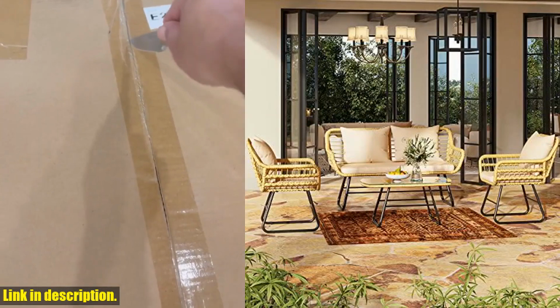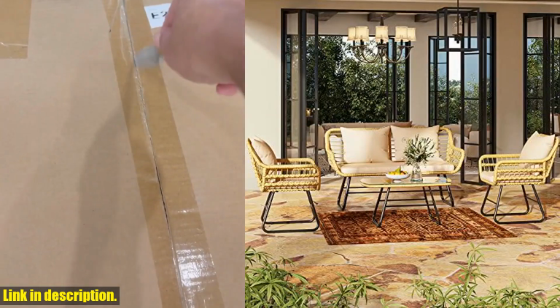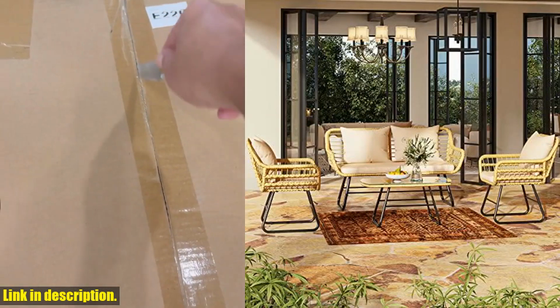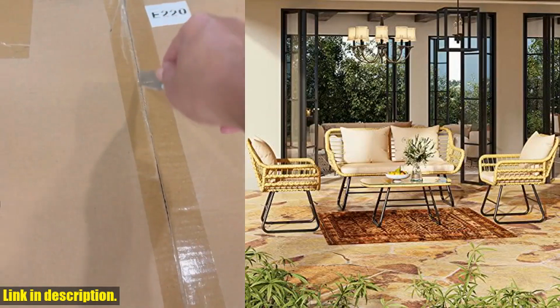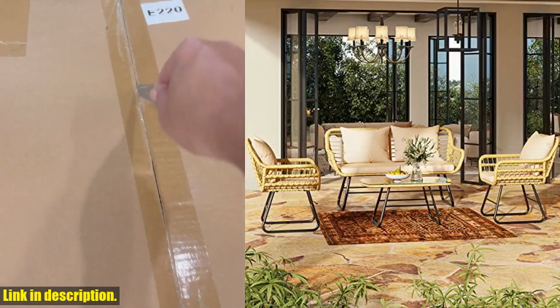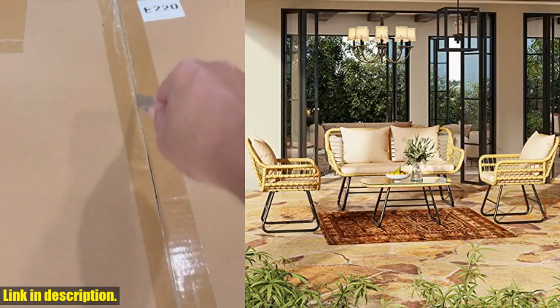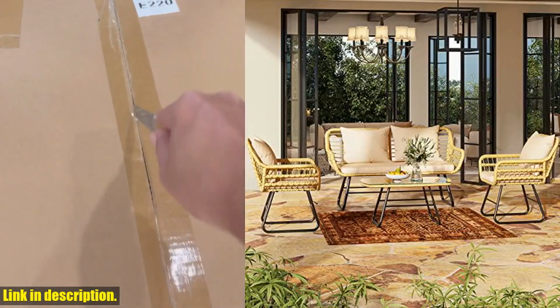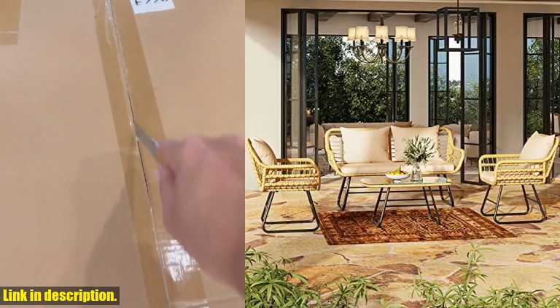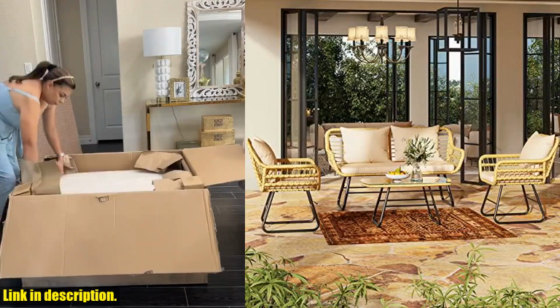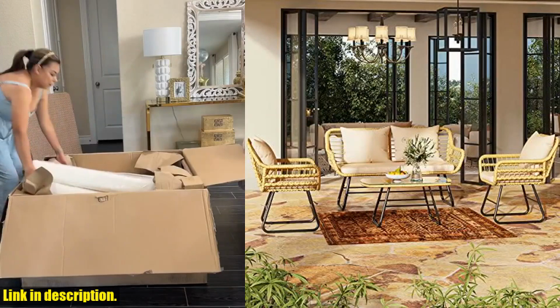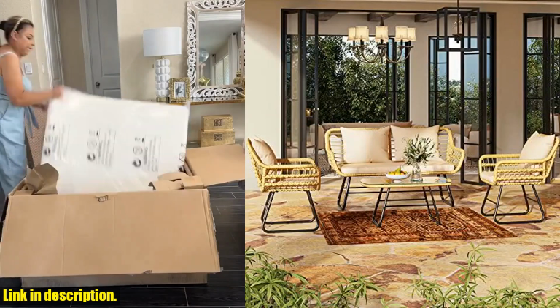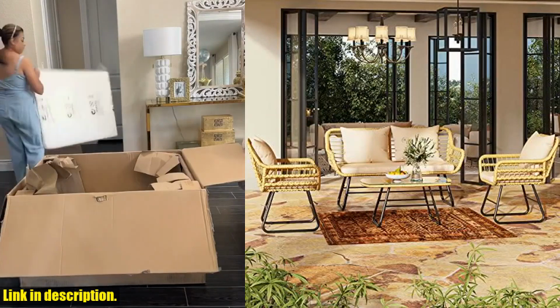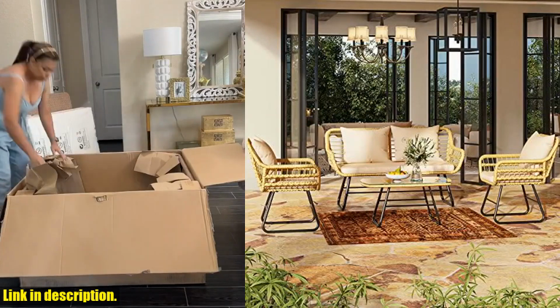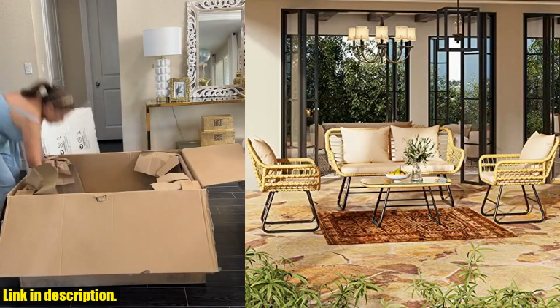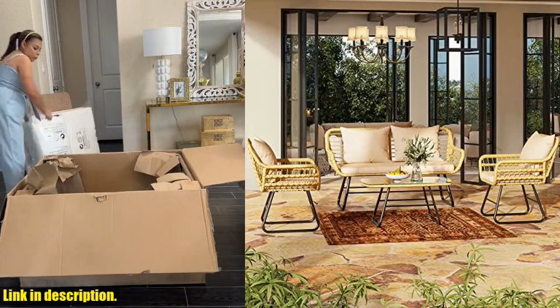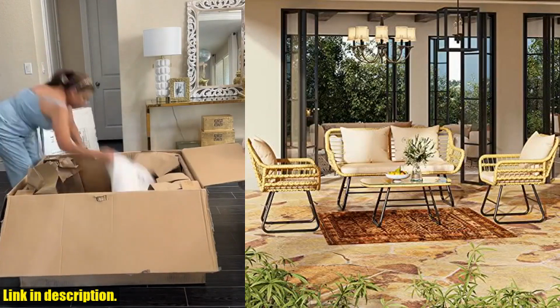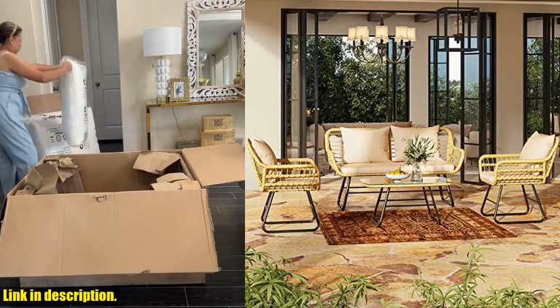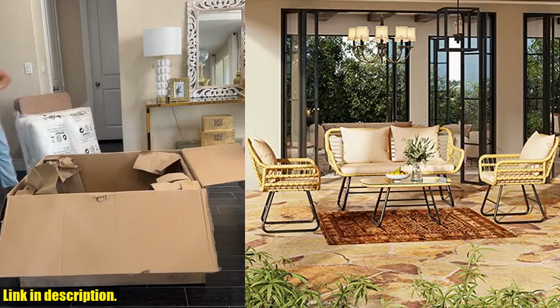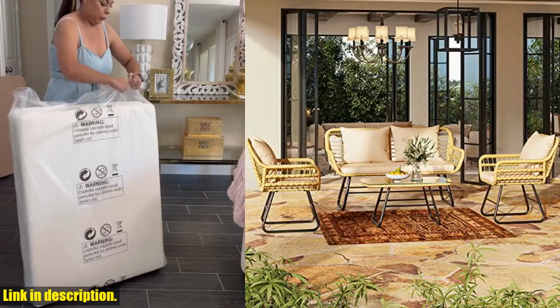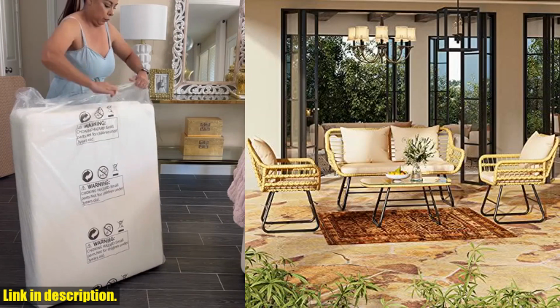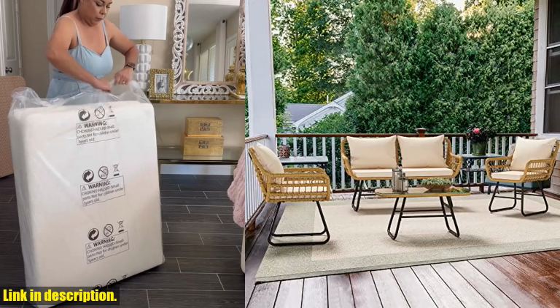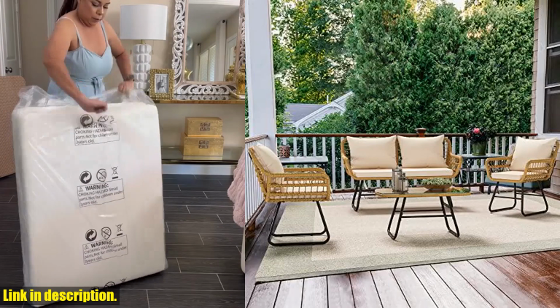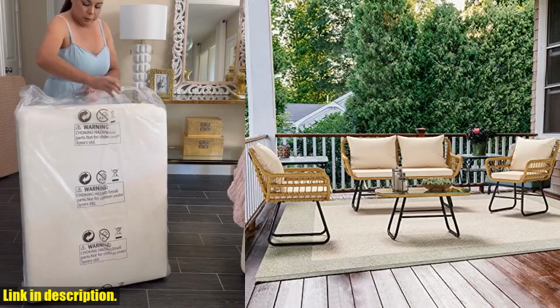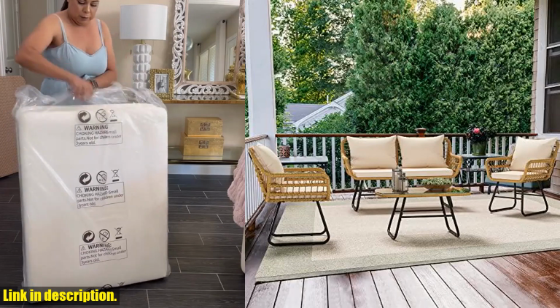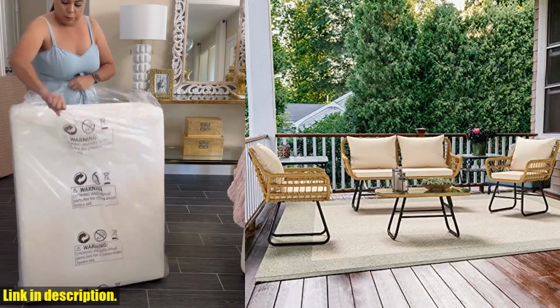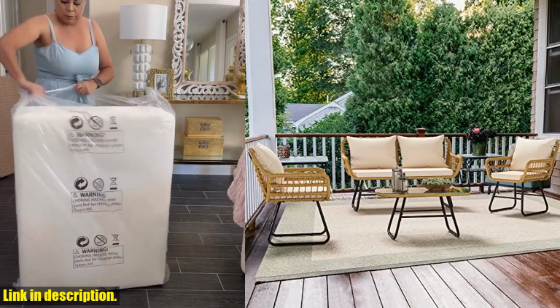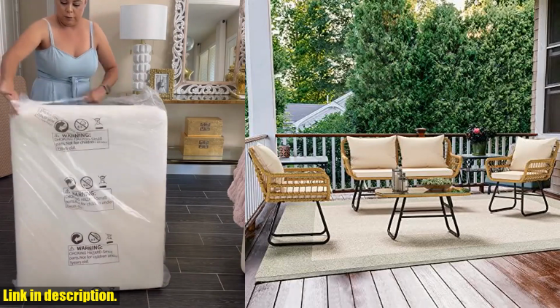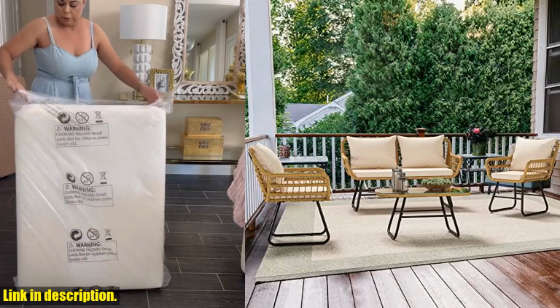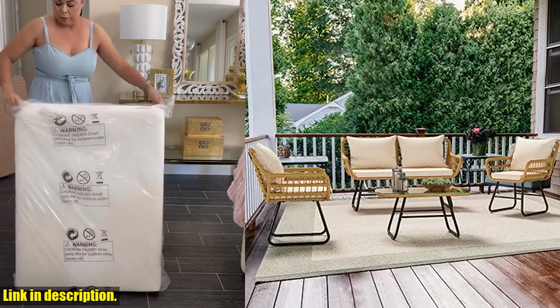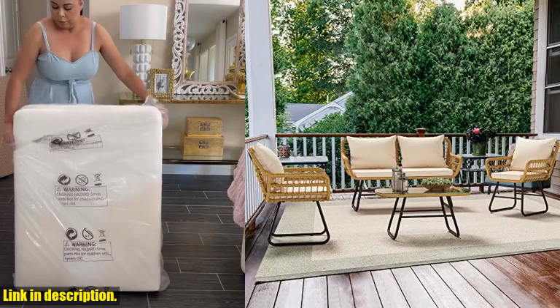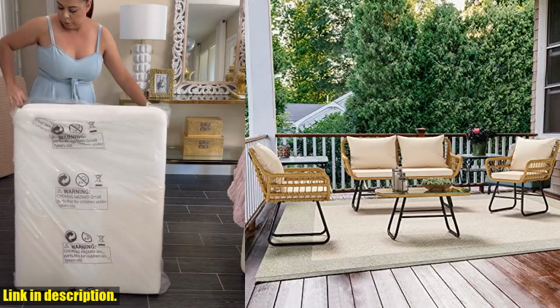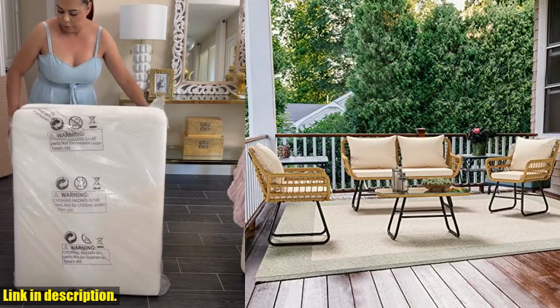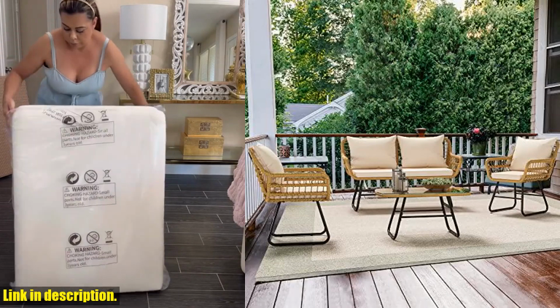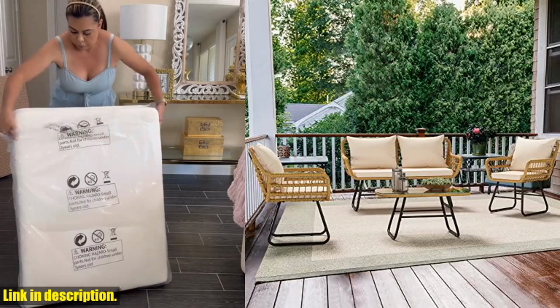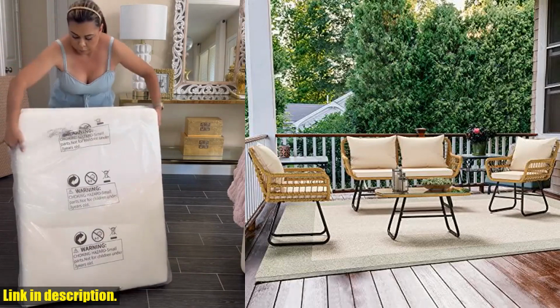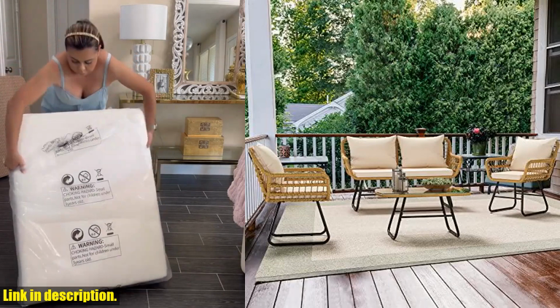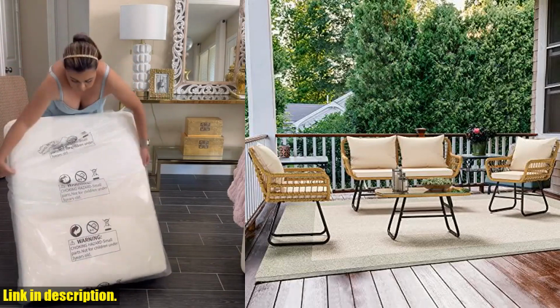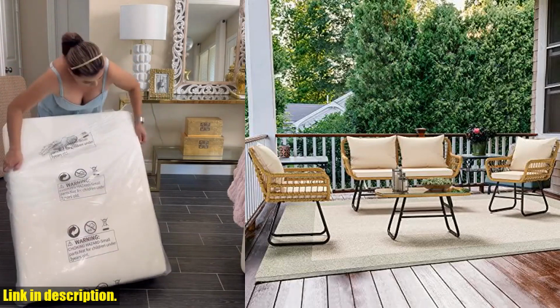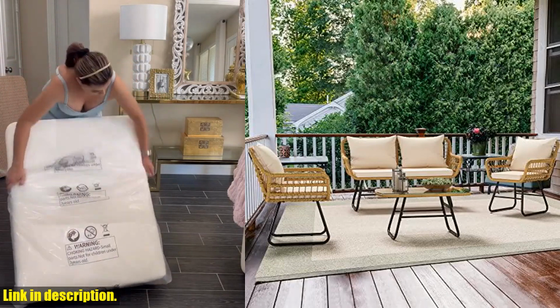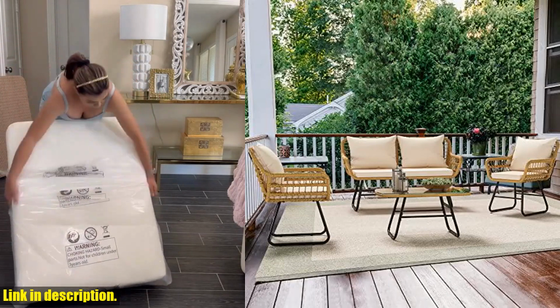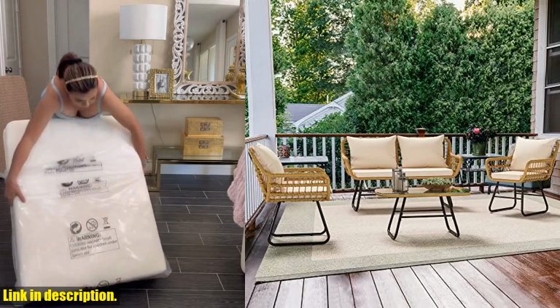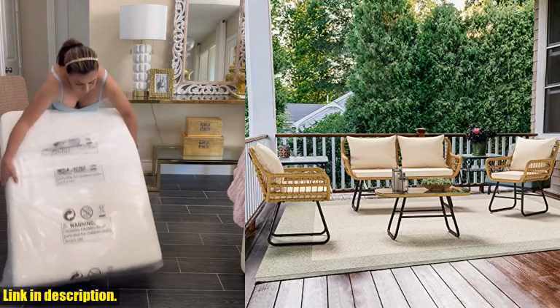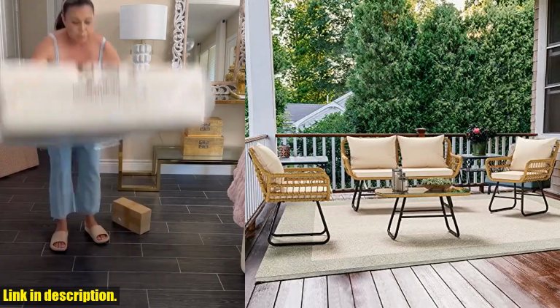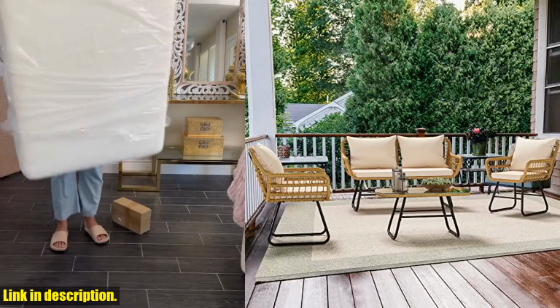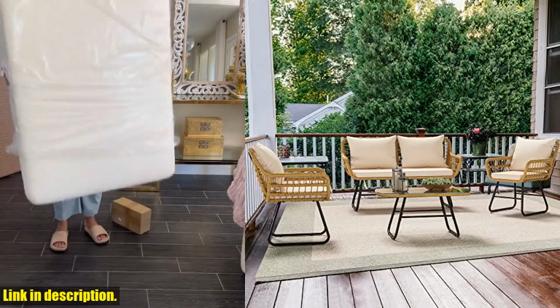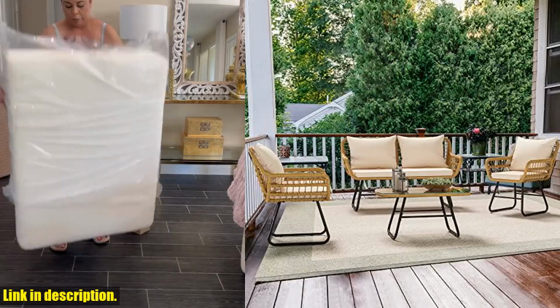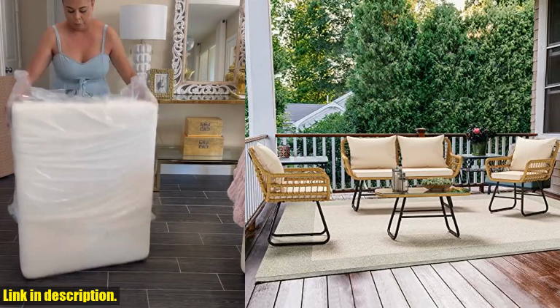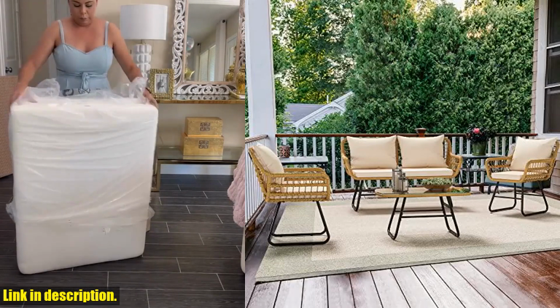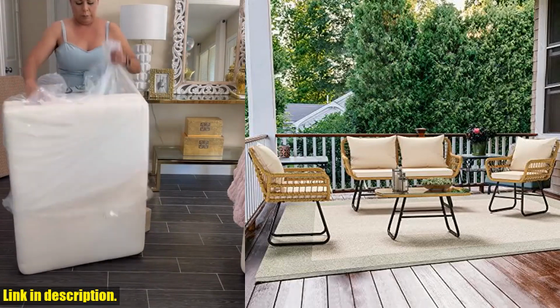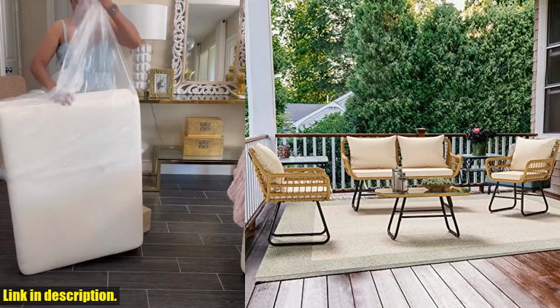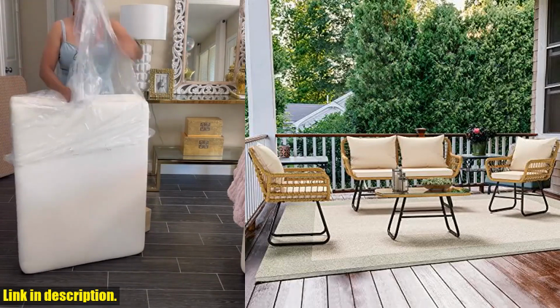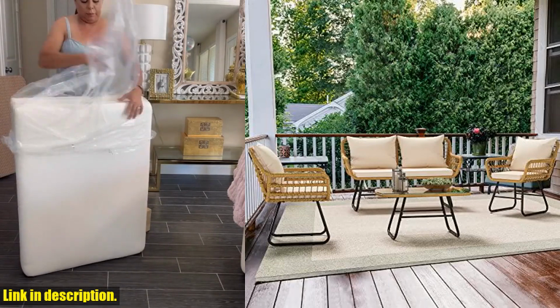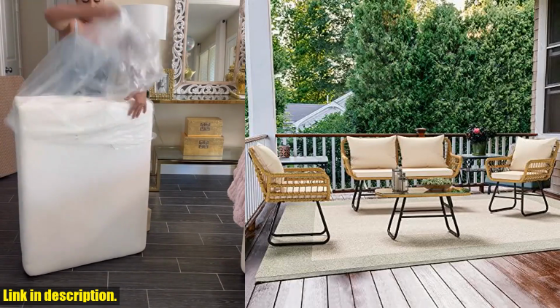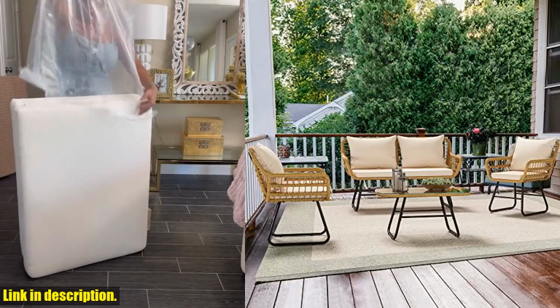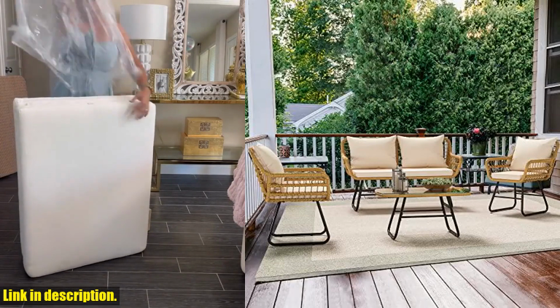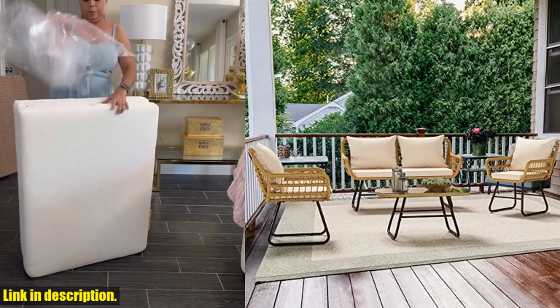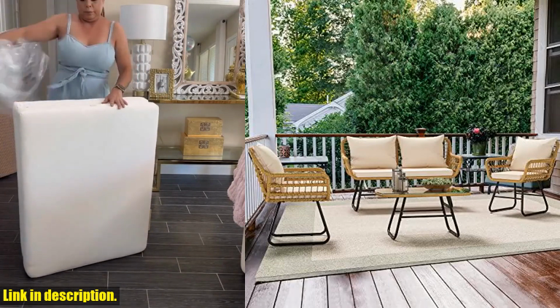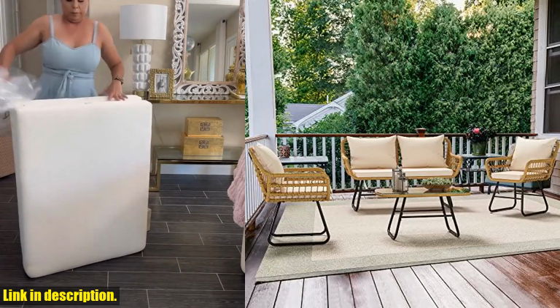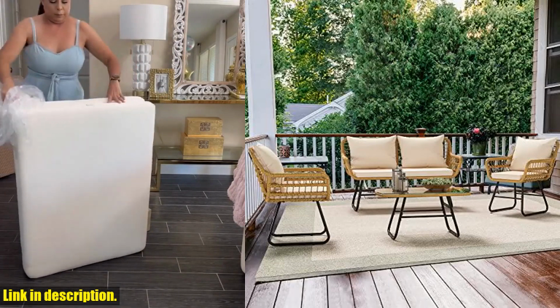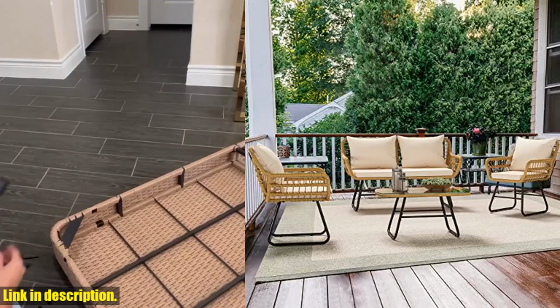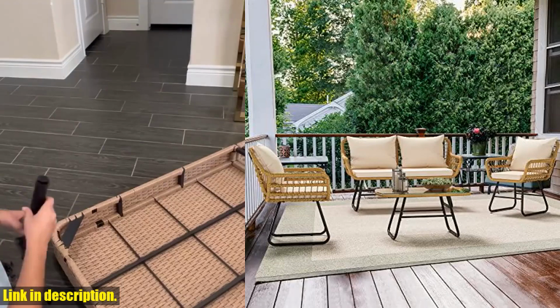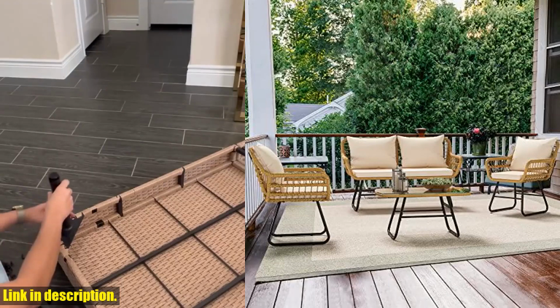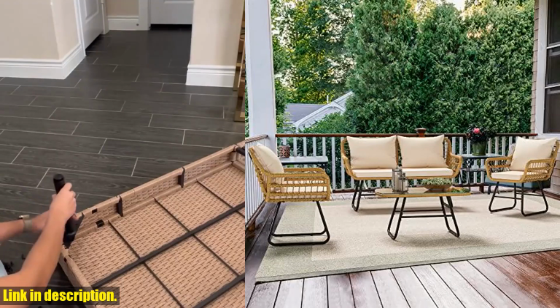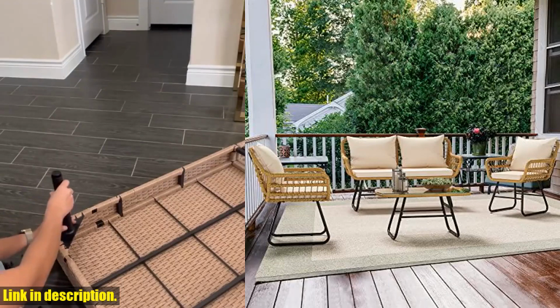And the best part? Assembly is a breeze, and our reliable customer service is always available to ensure a hassle-free purchase.